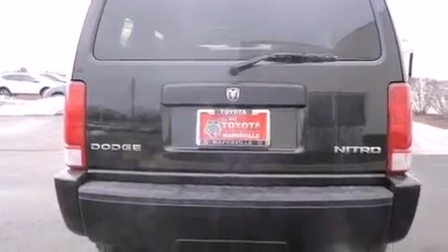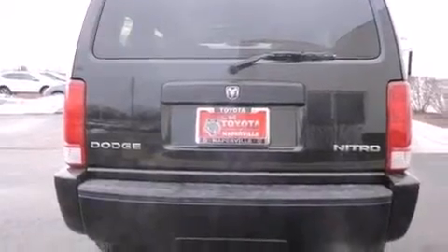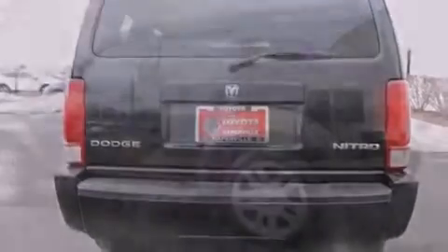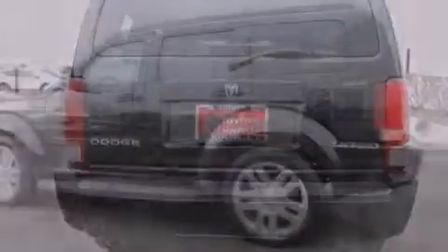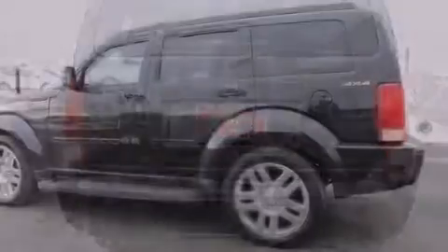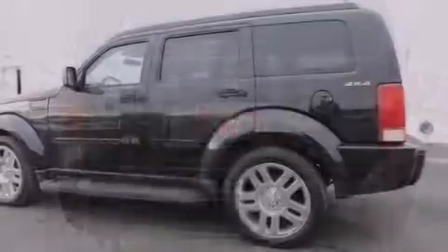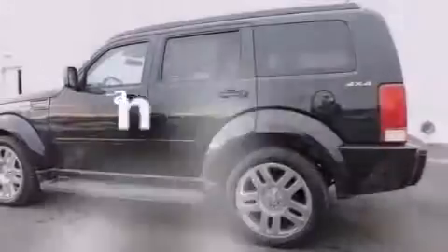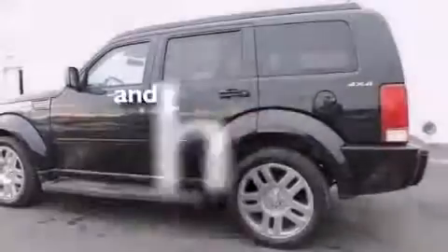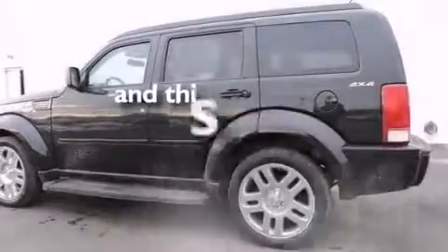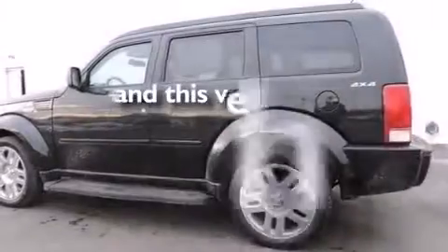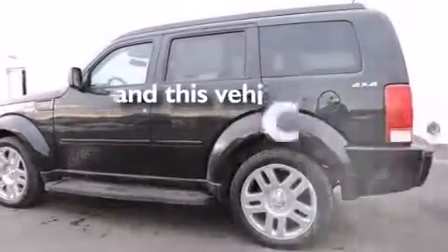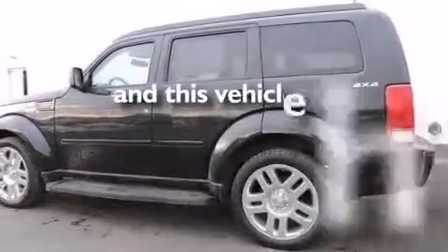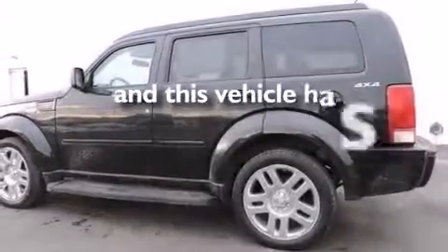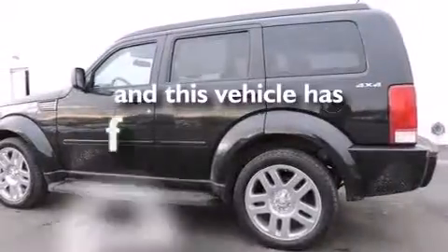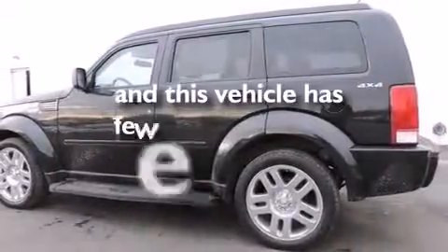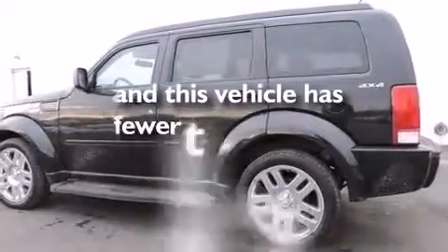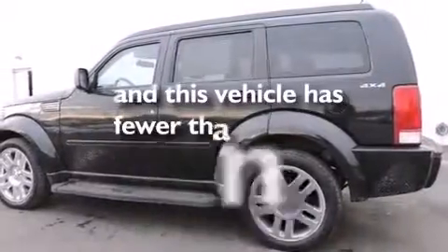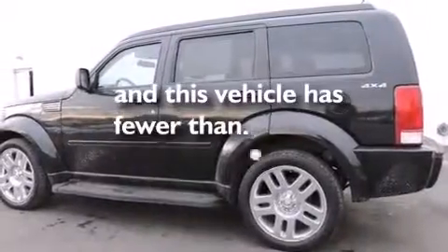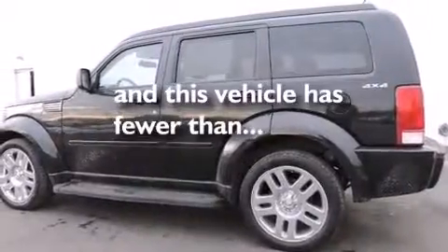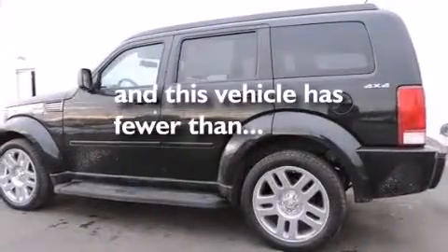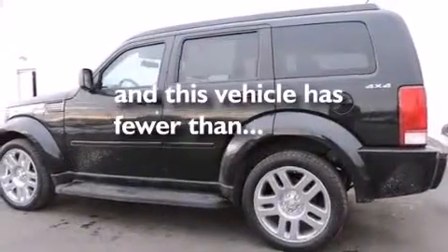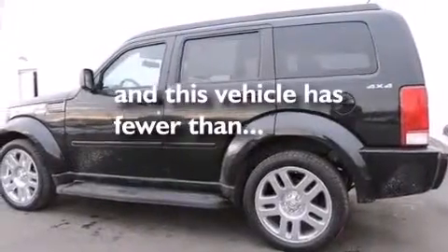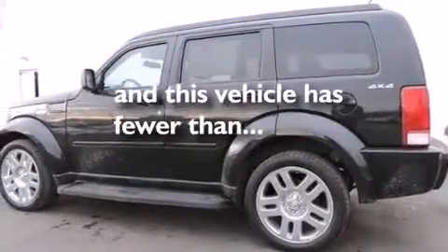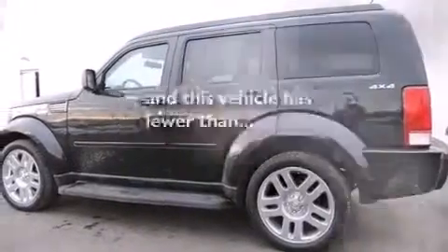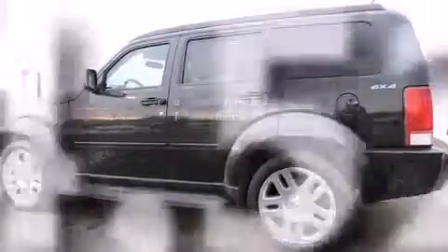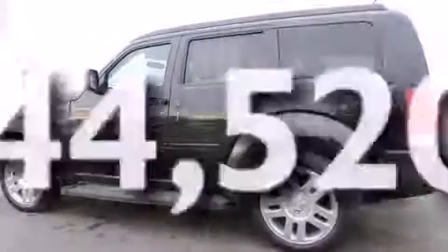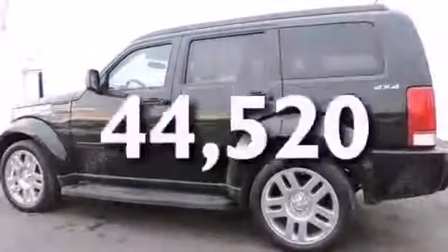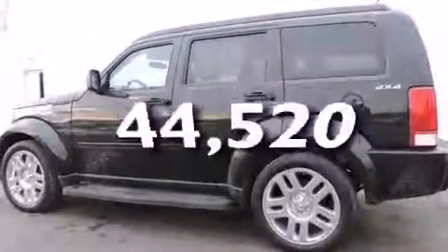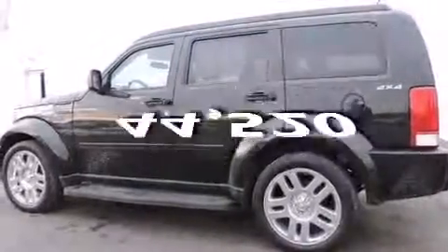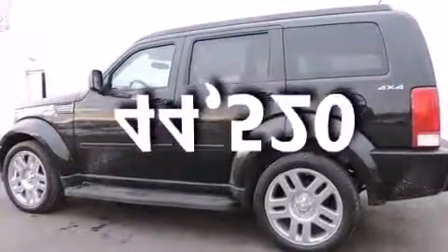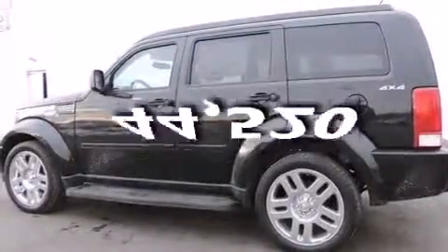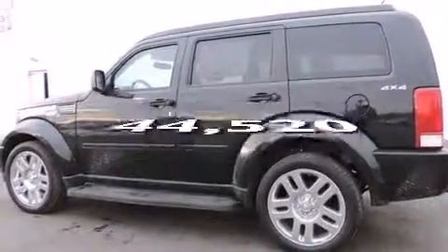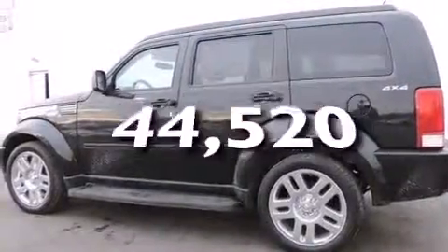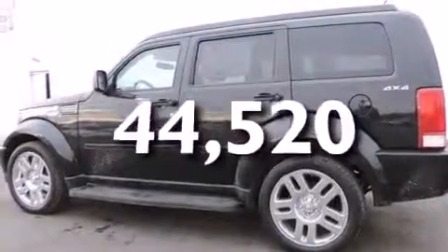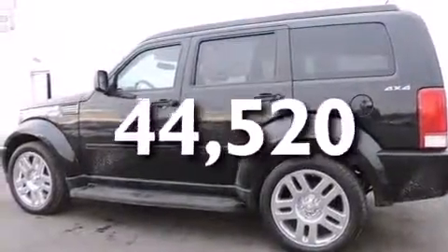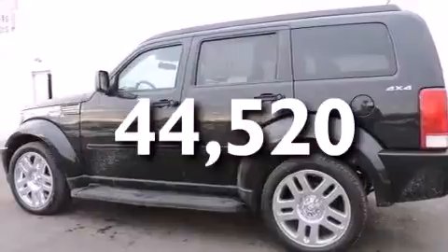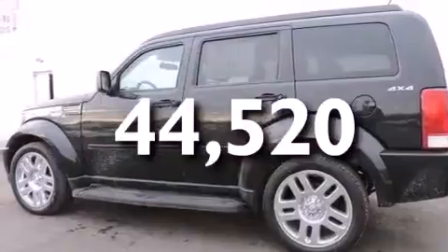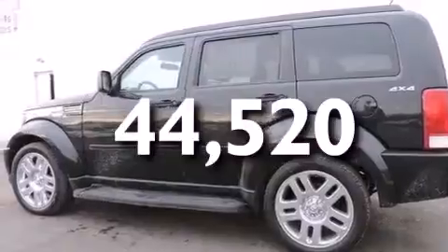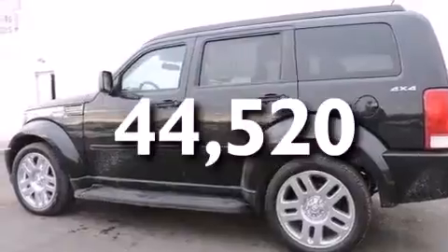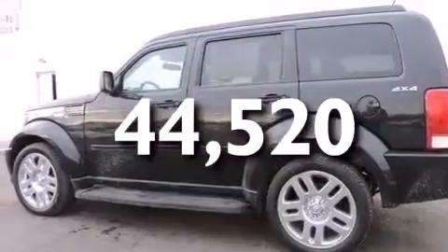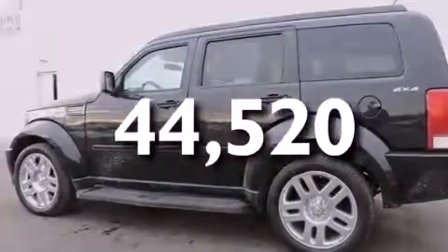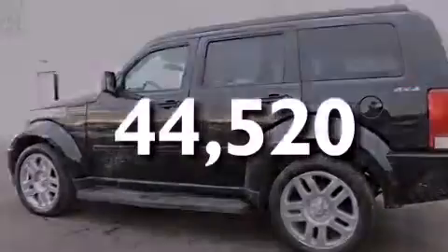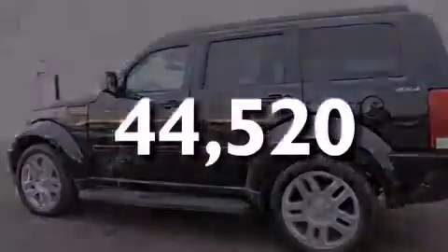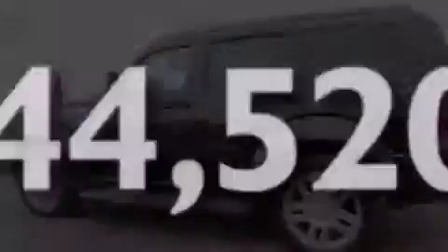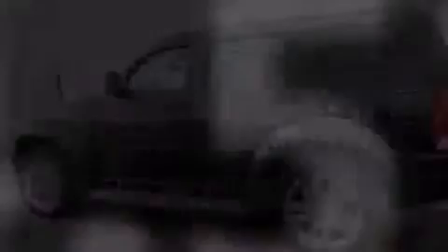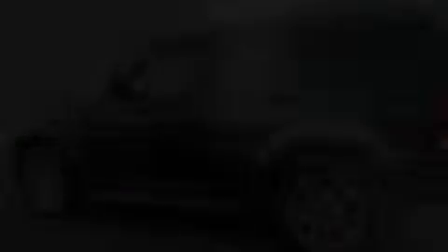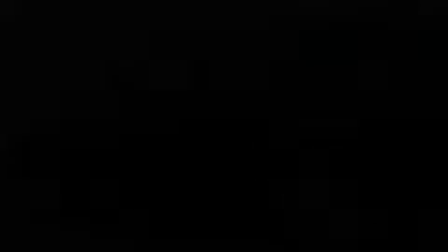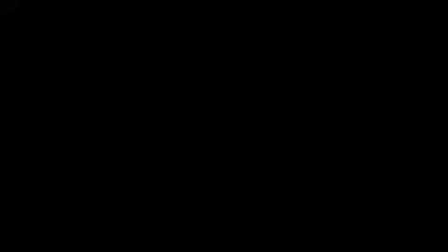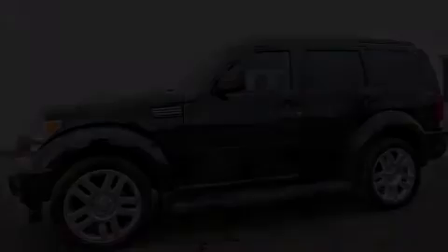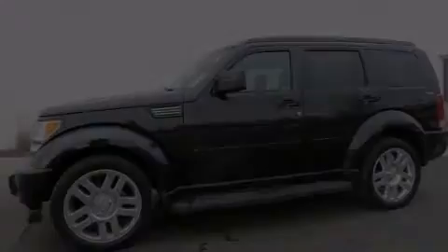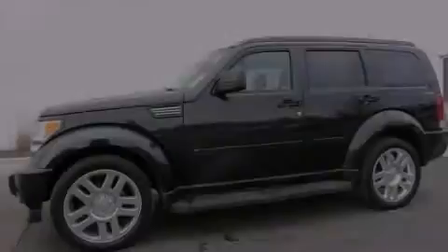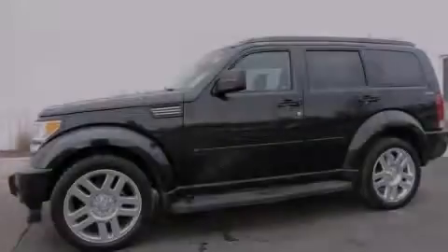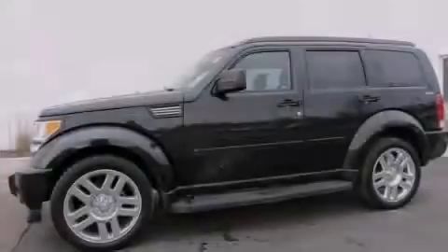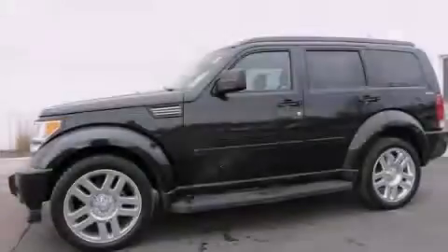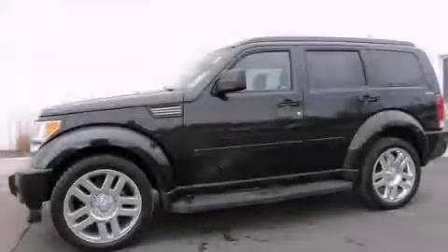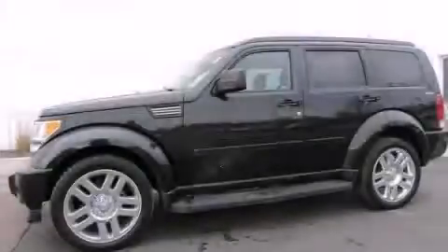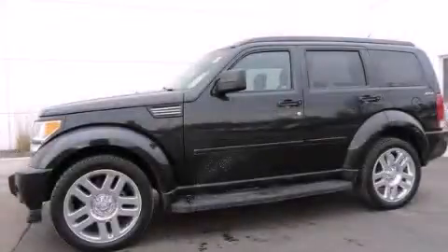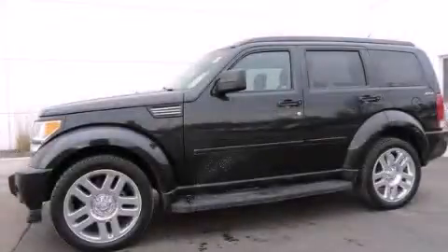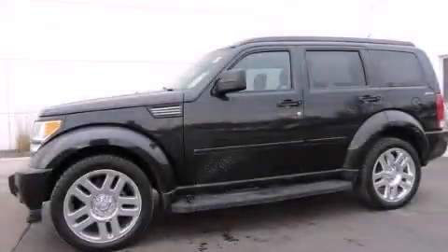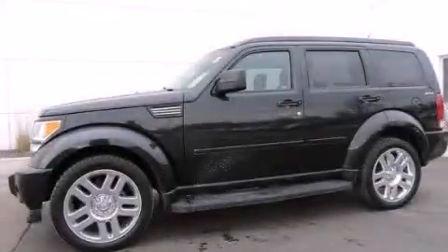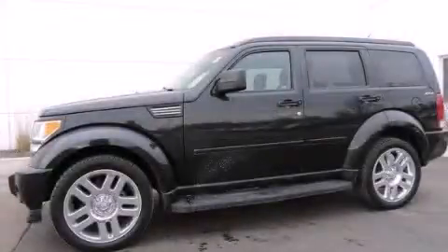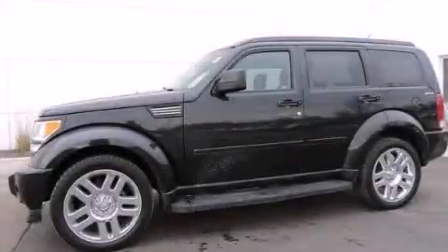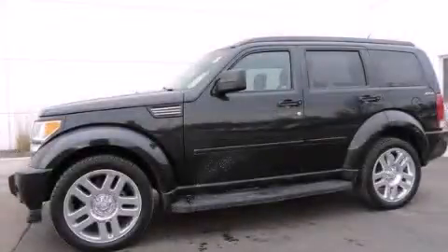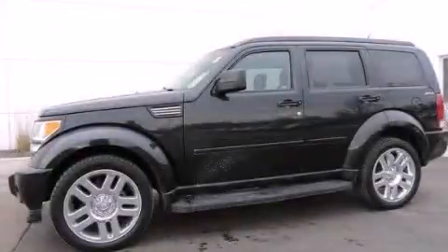This vehicle has fewer than 45,000 miles on the odometer. We invite you to contact us today to learn more about this vehicle.